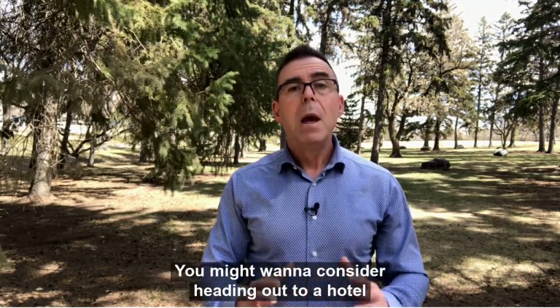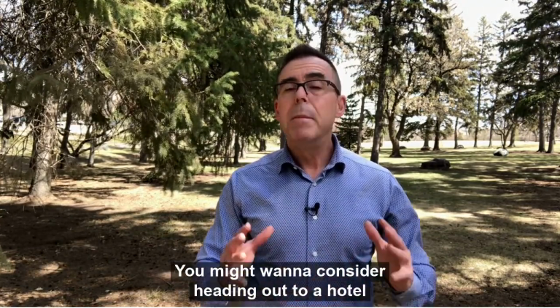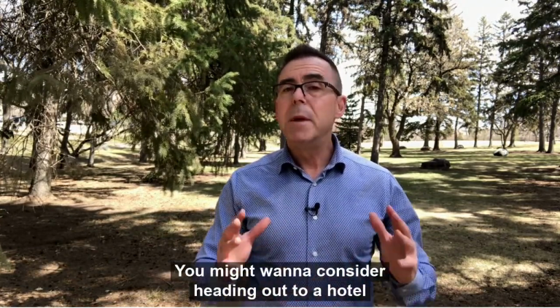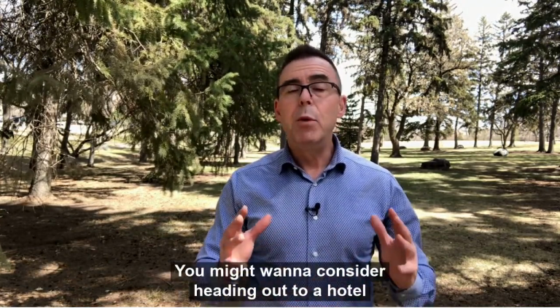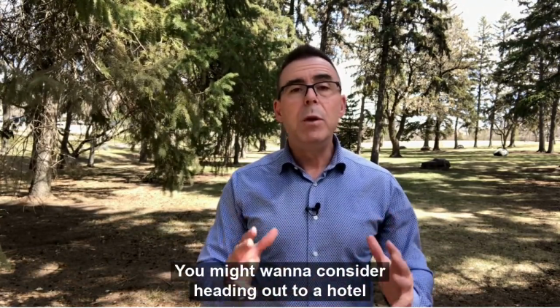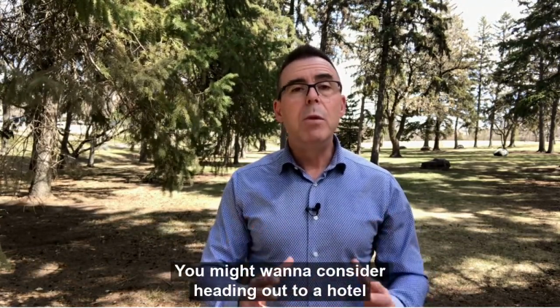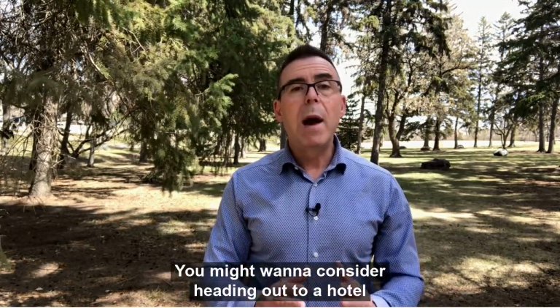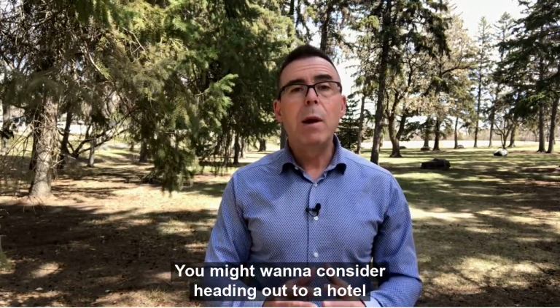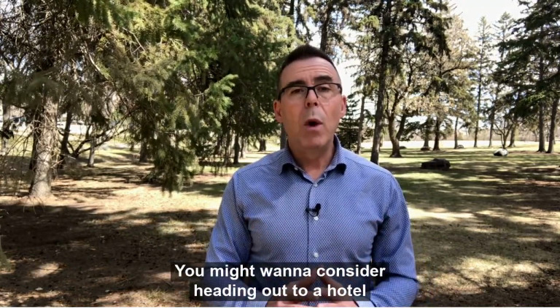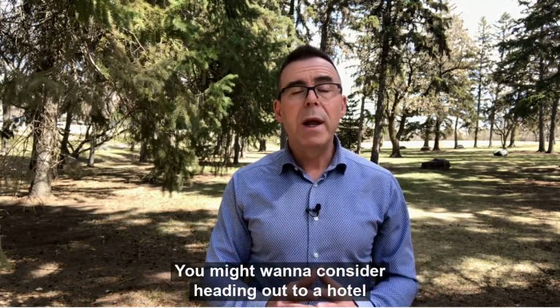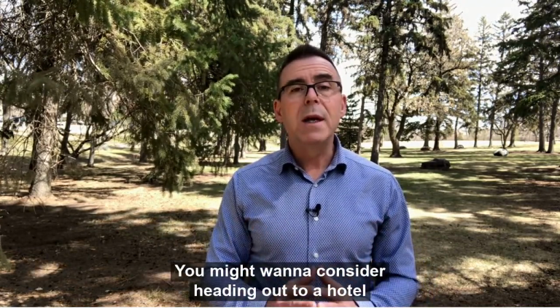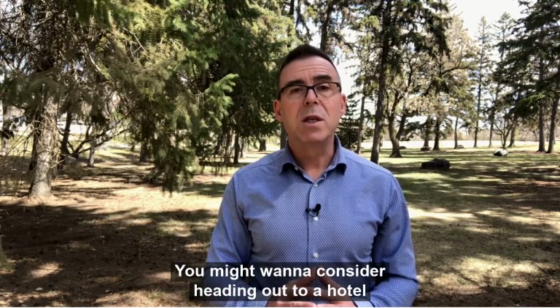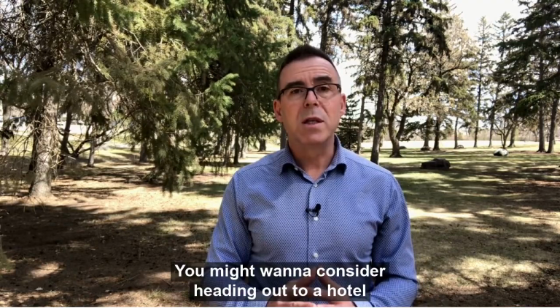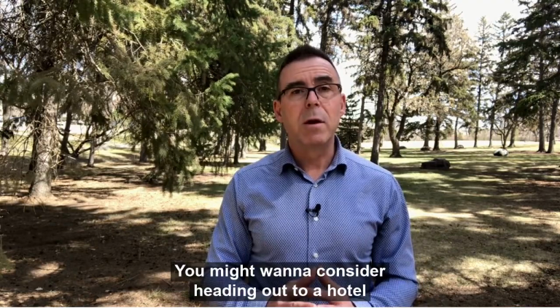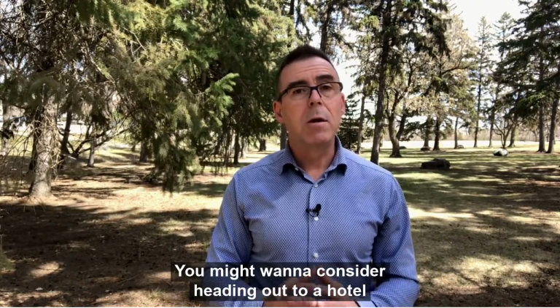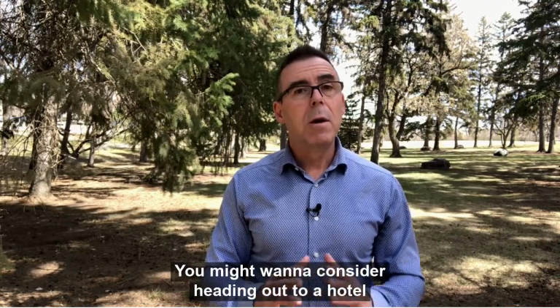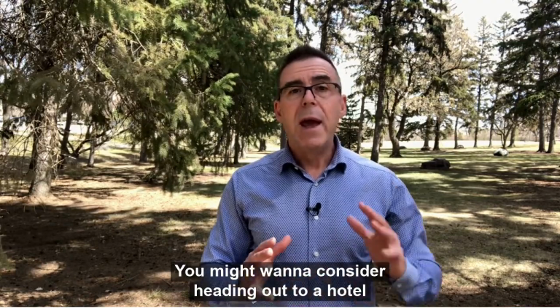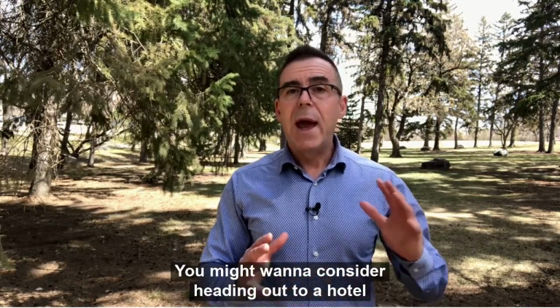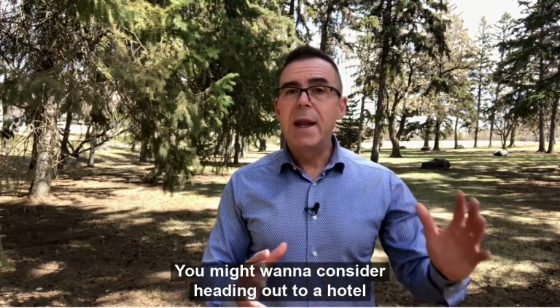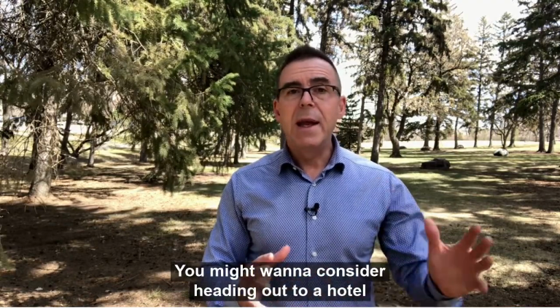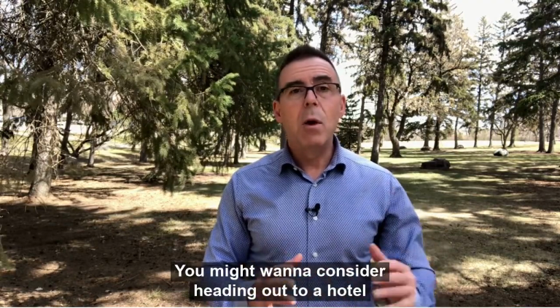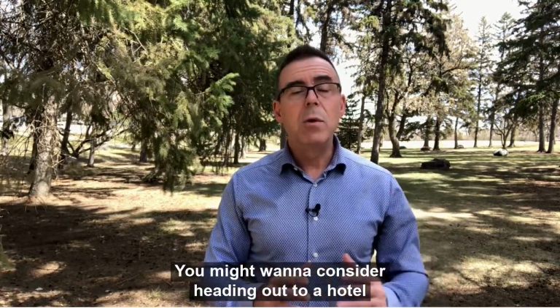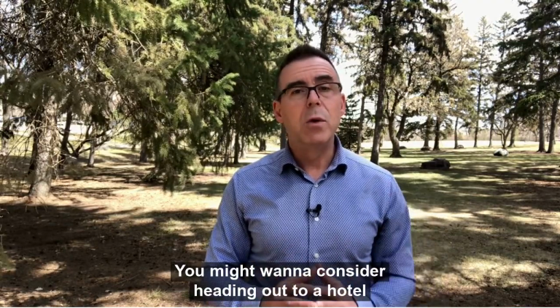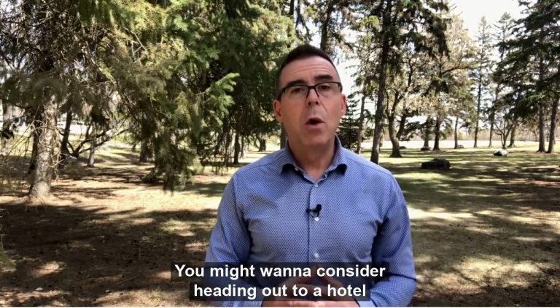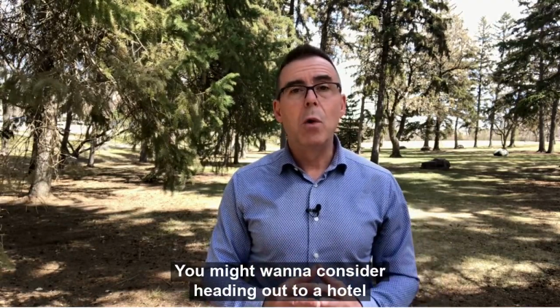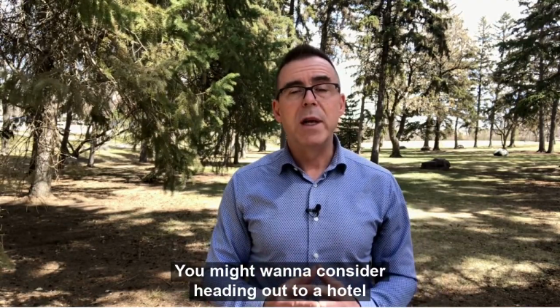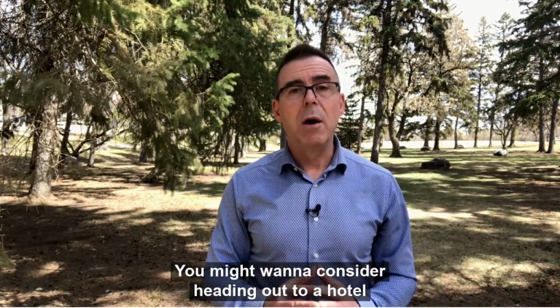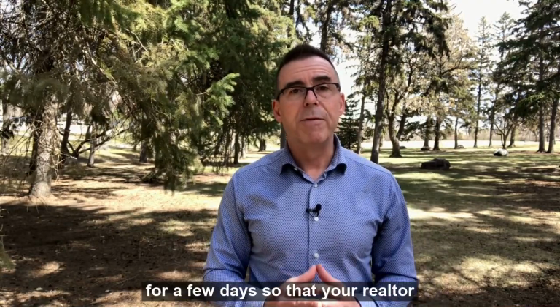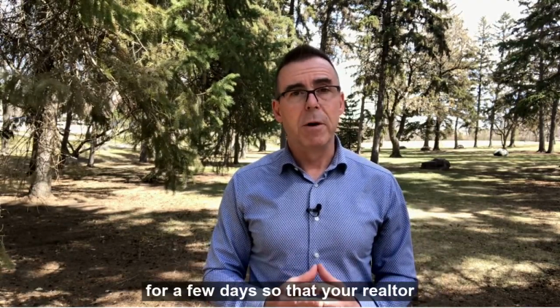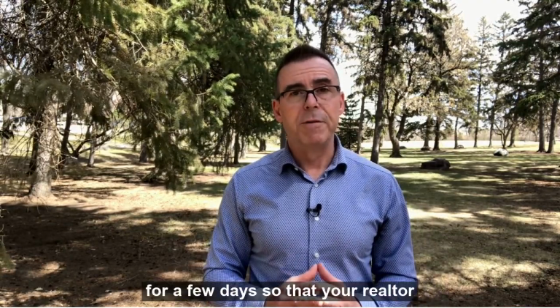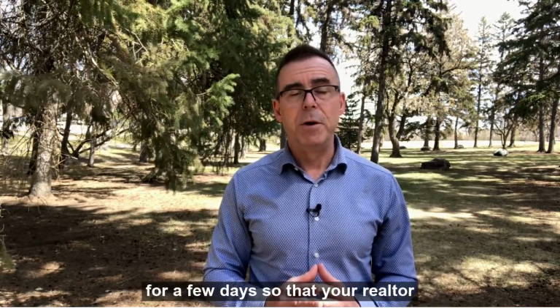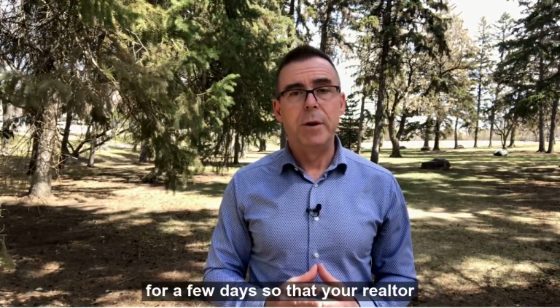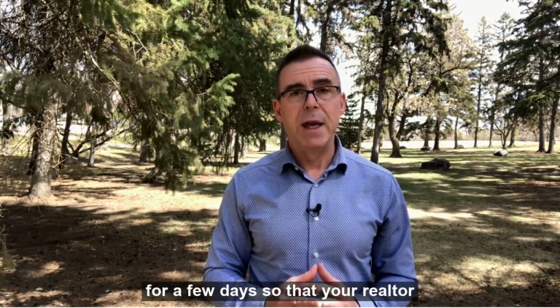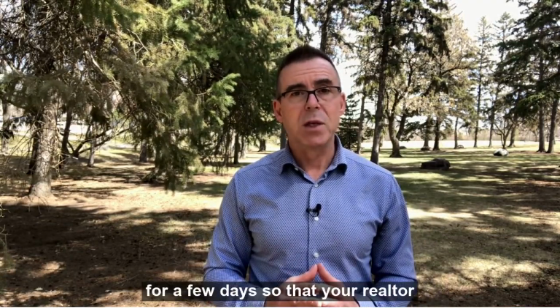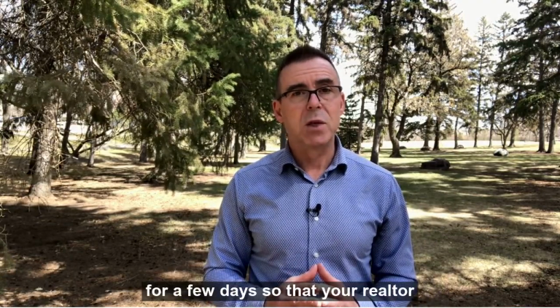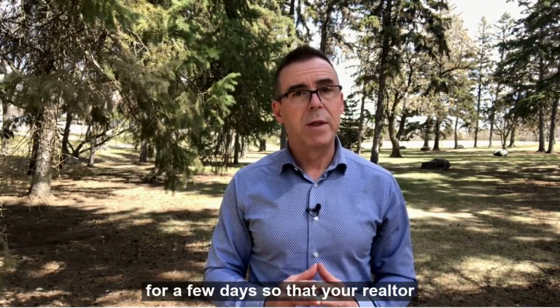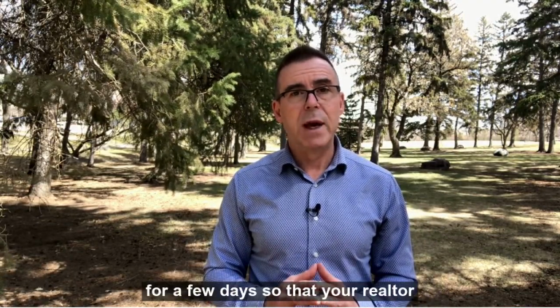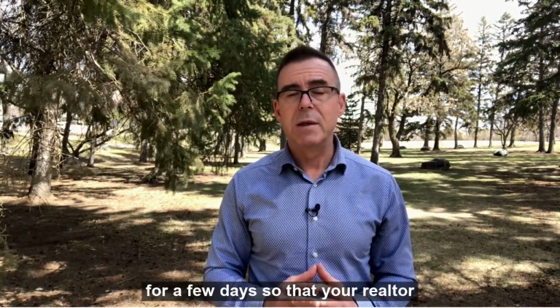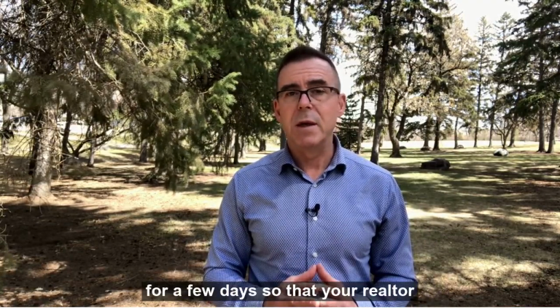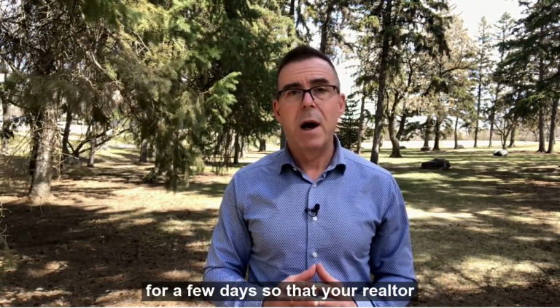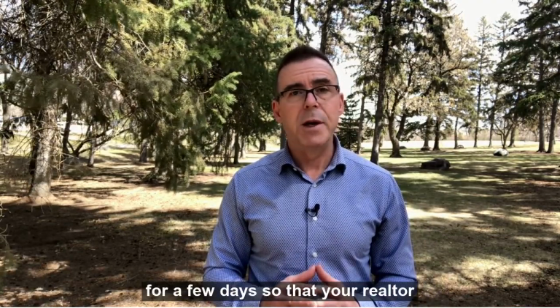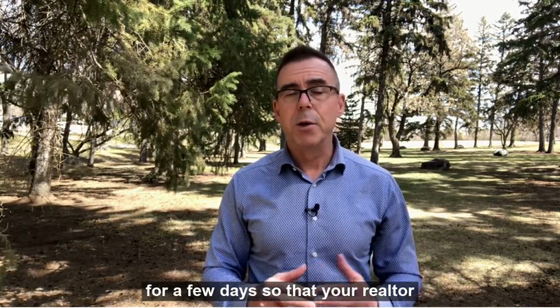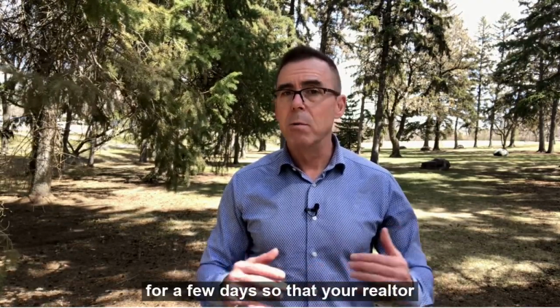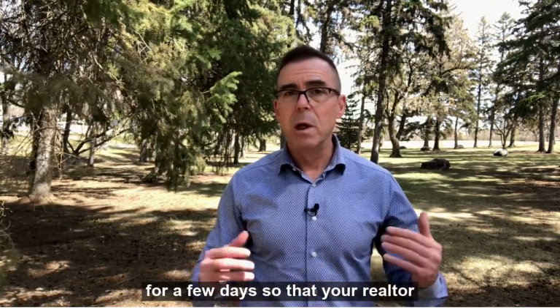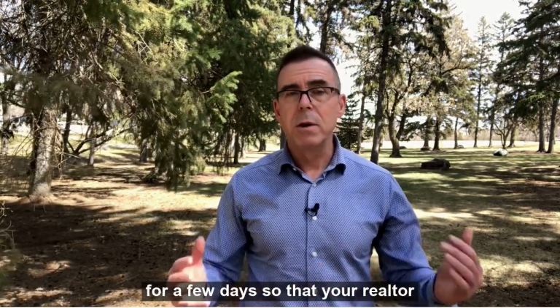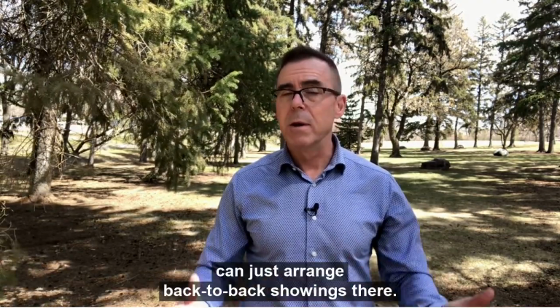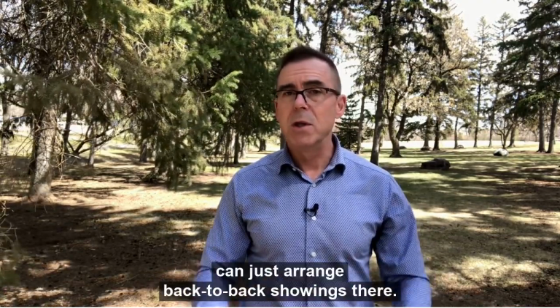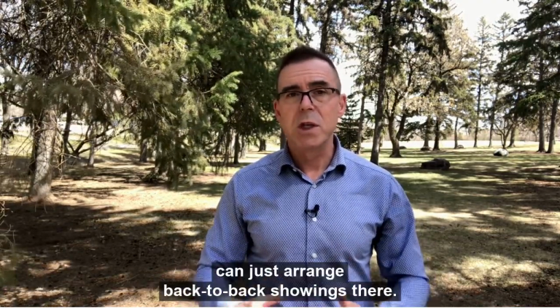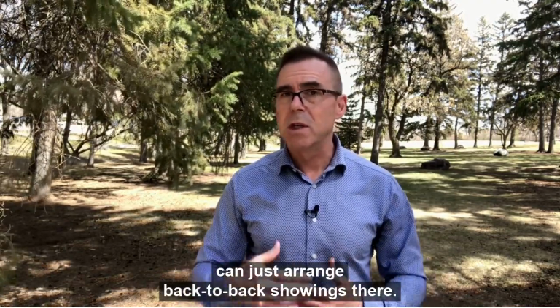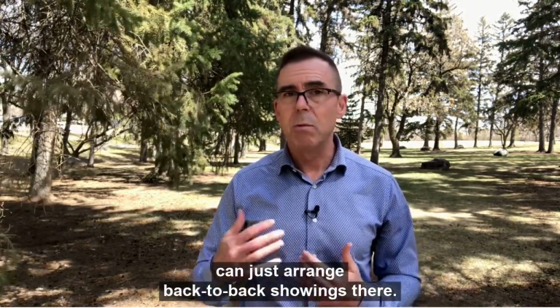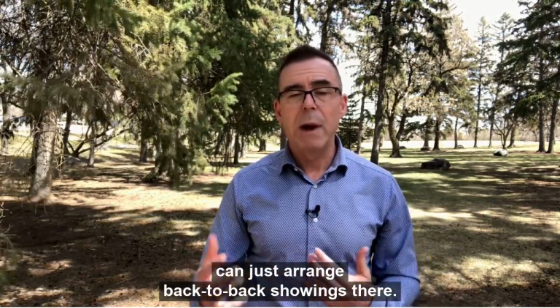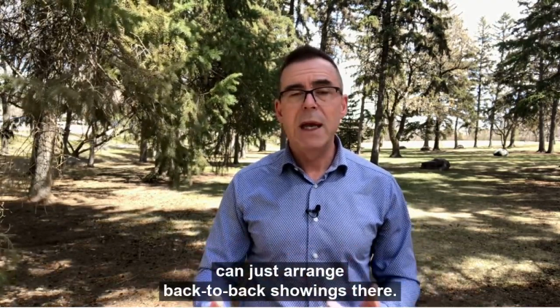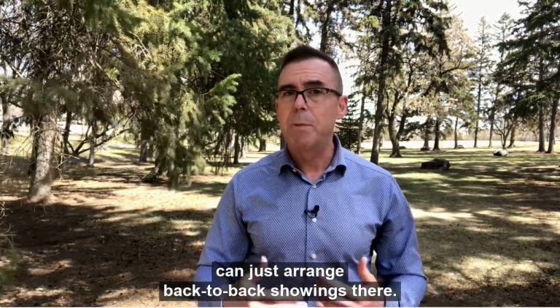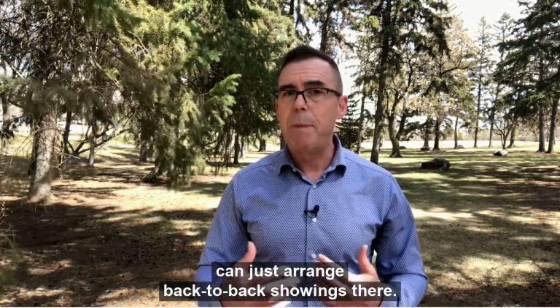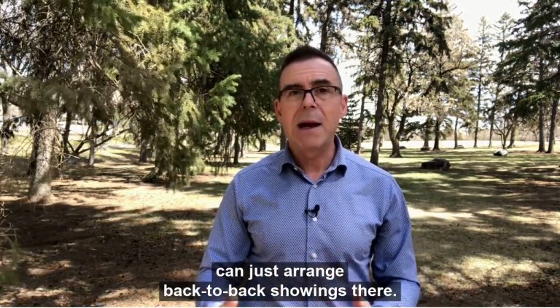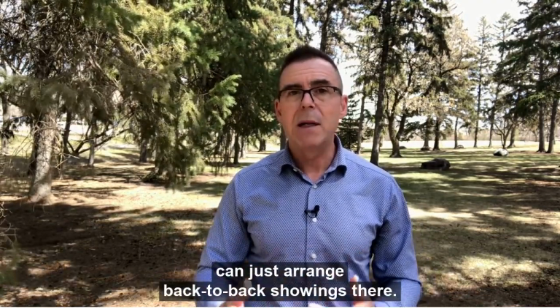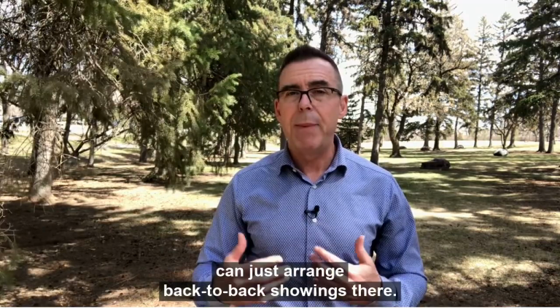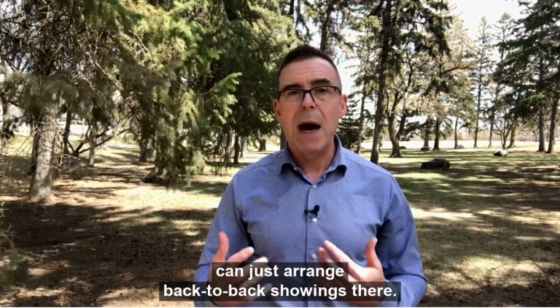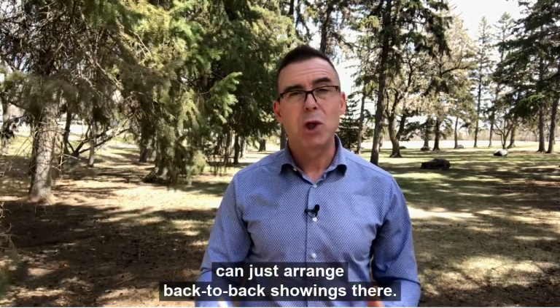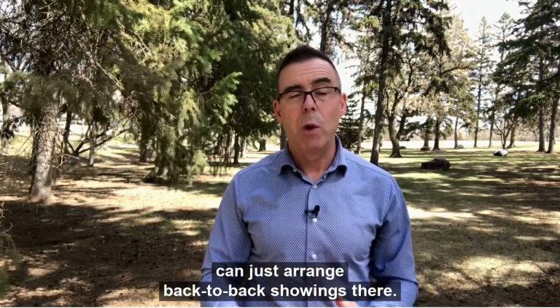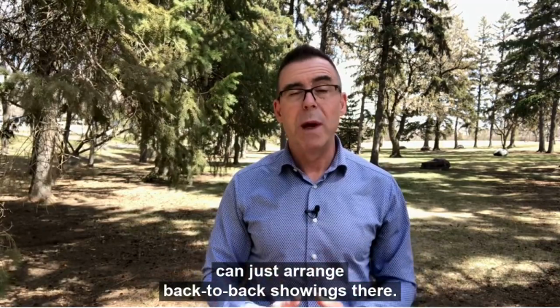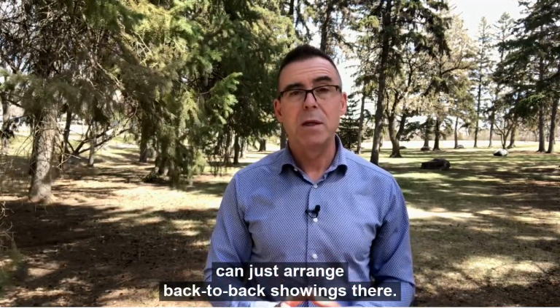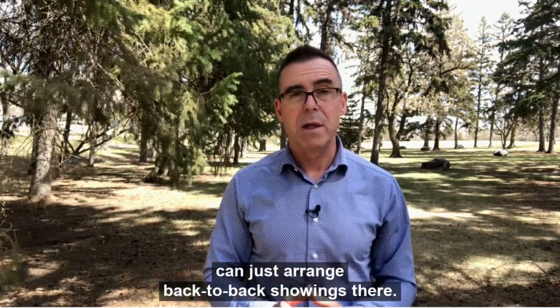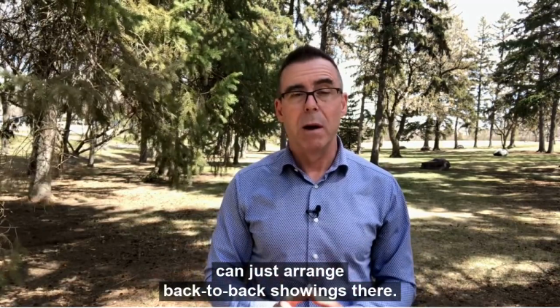You might want to consider heading out to a hotel for a few days so that your realtor can just arrange back-to-back showings there.